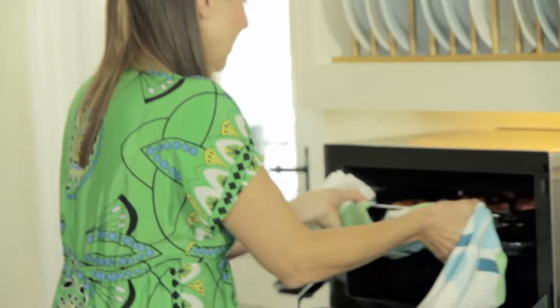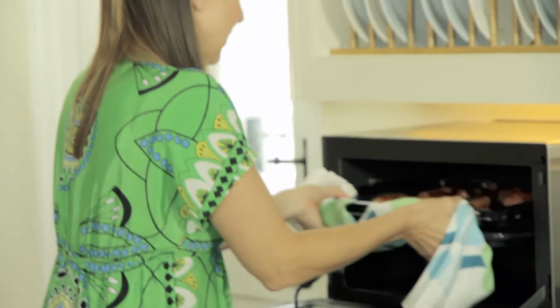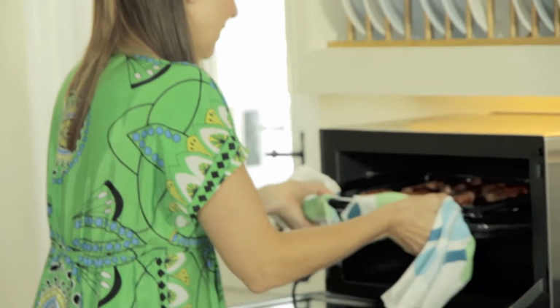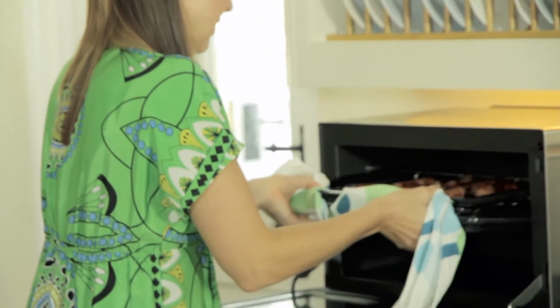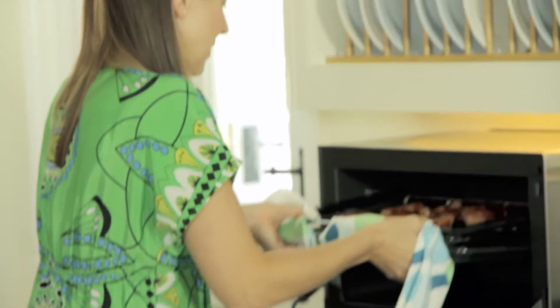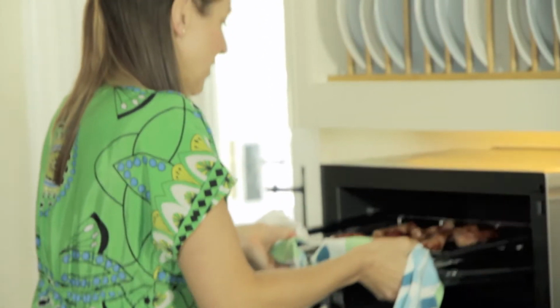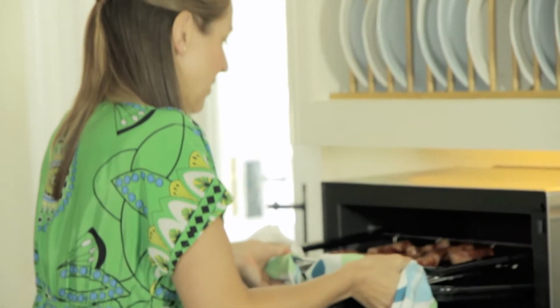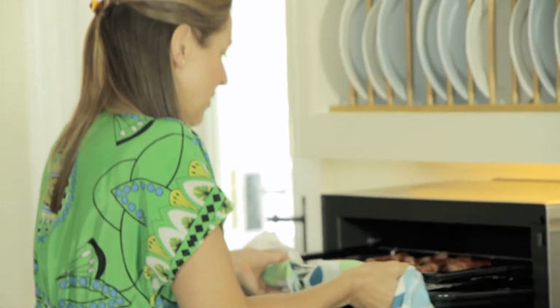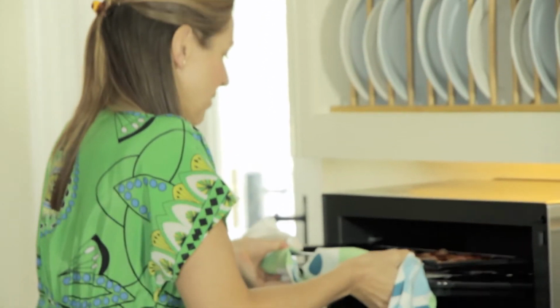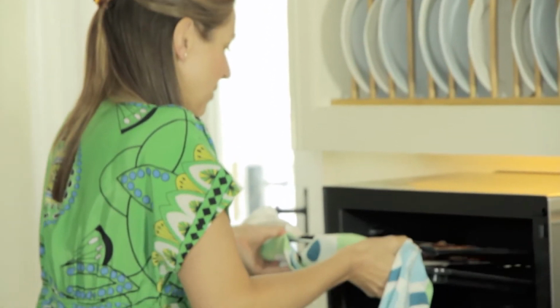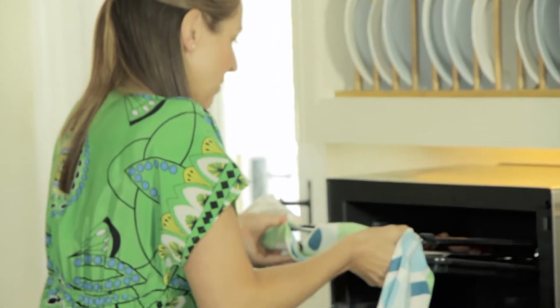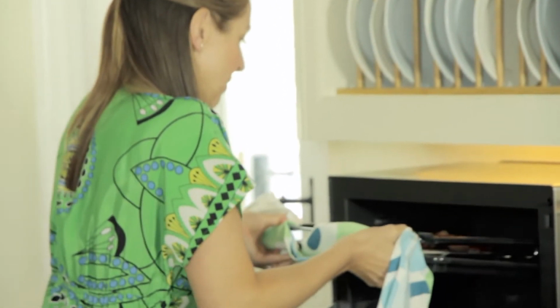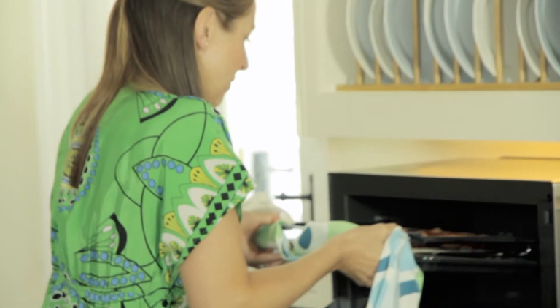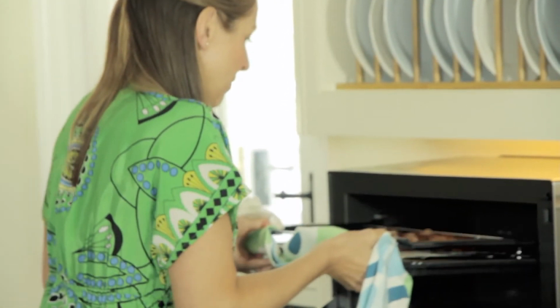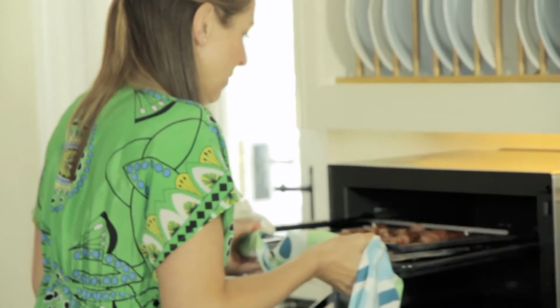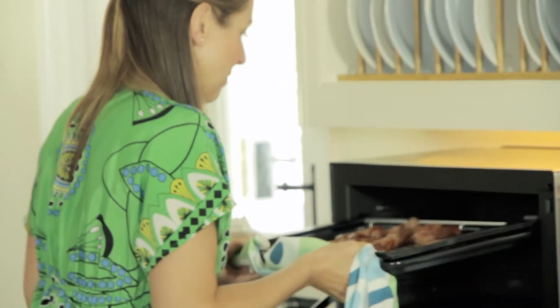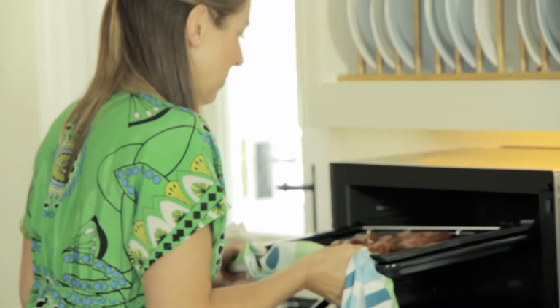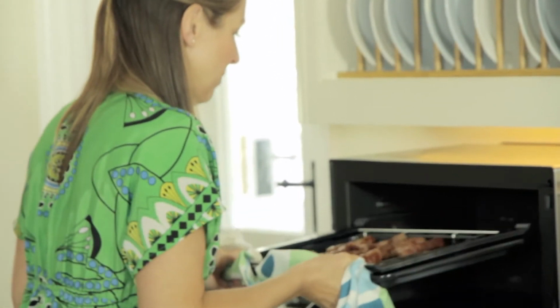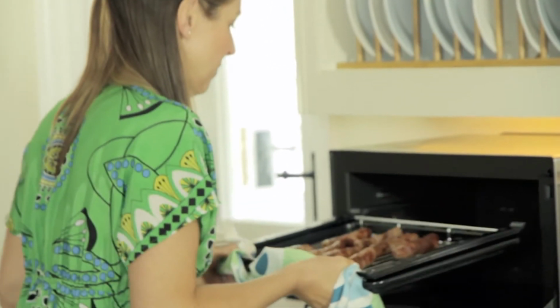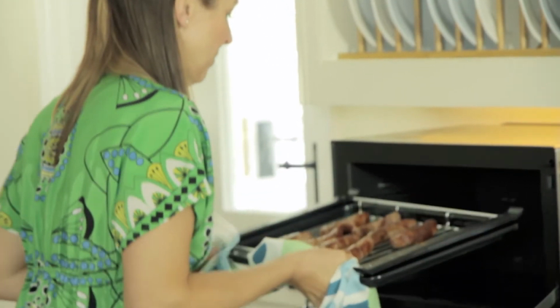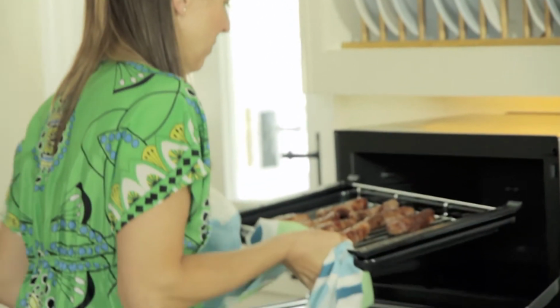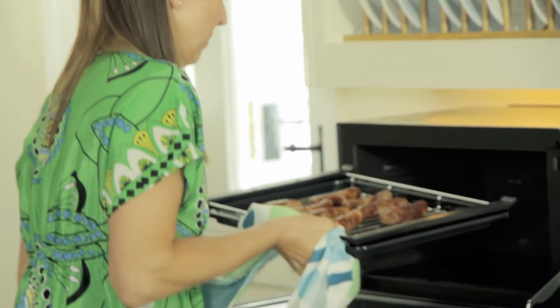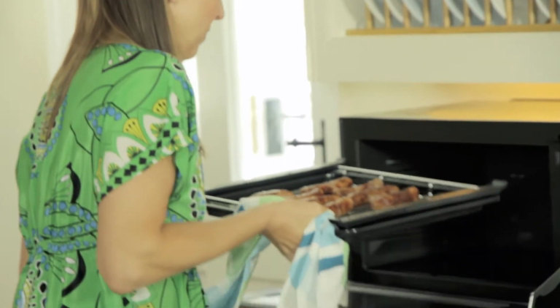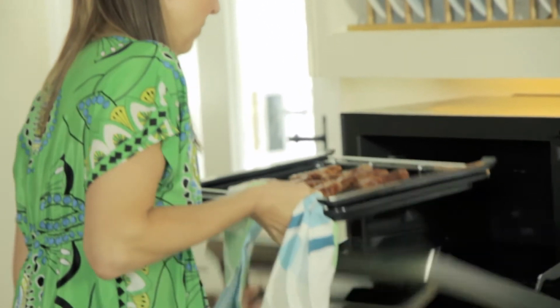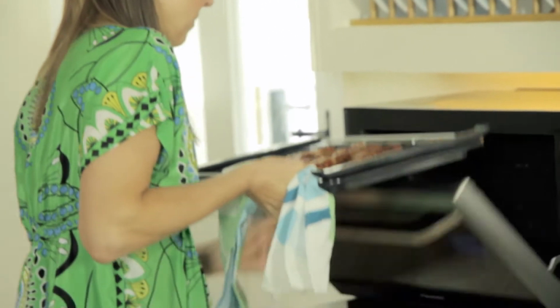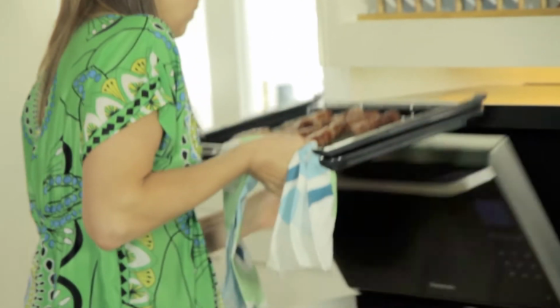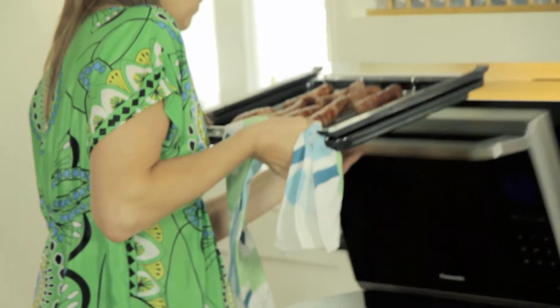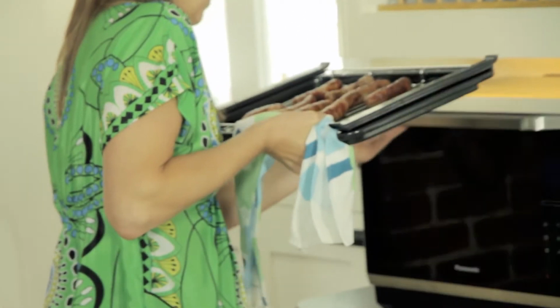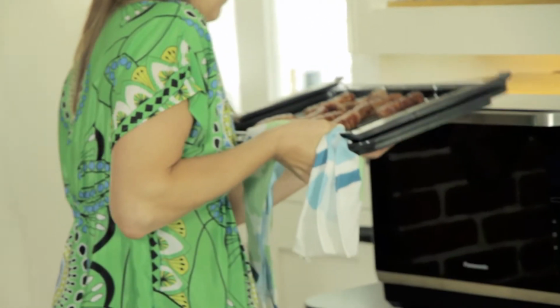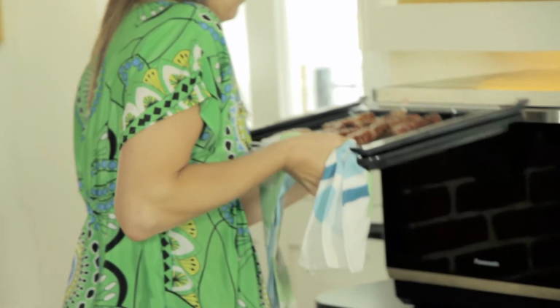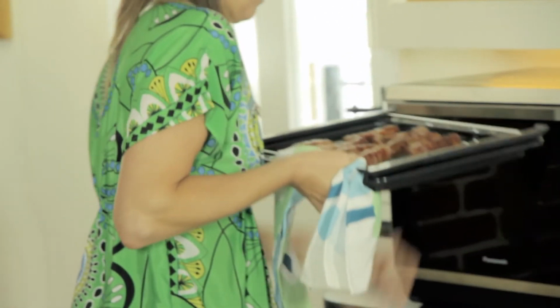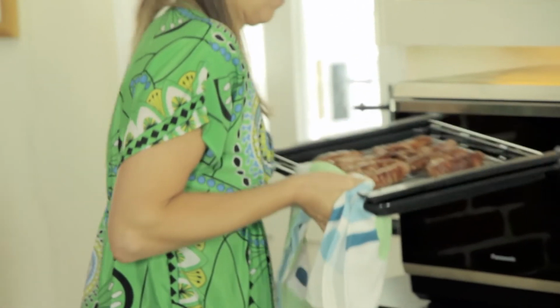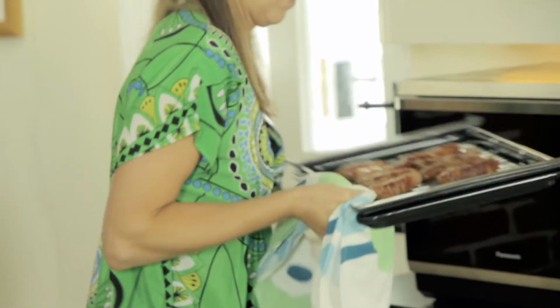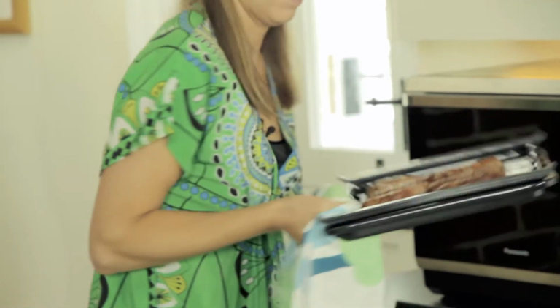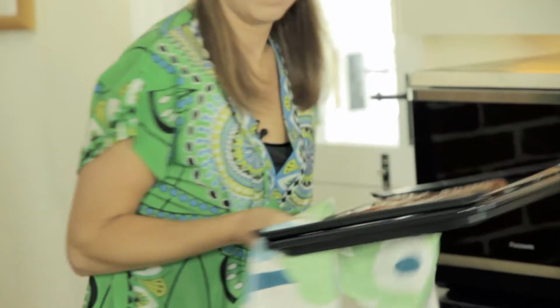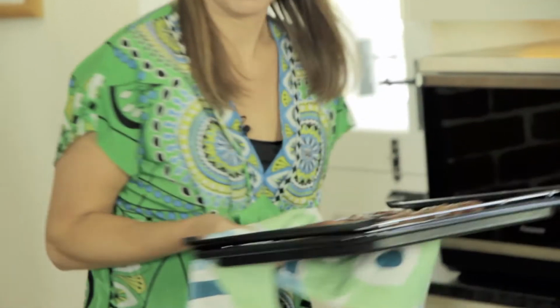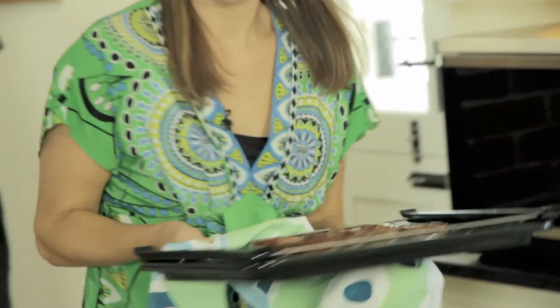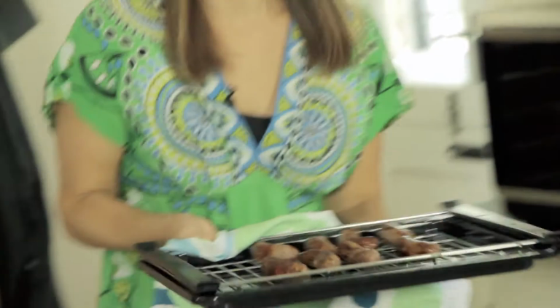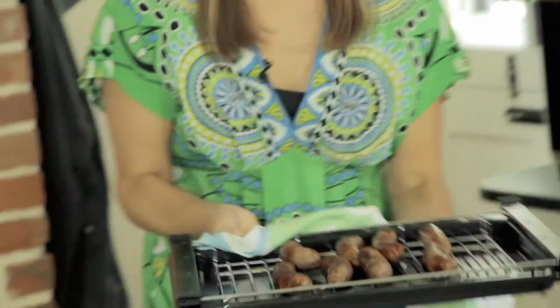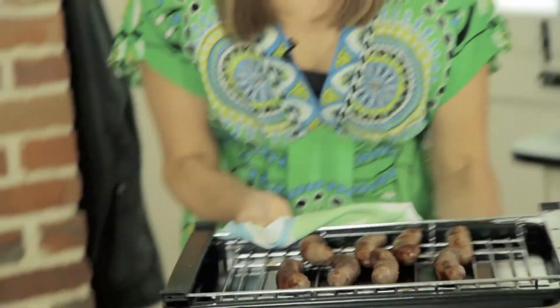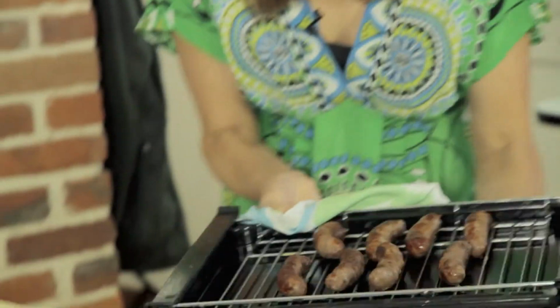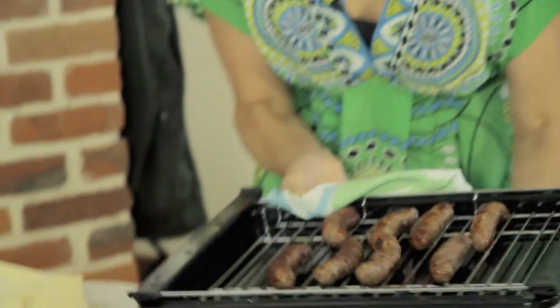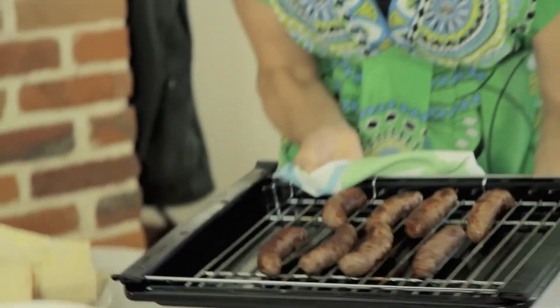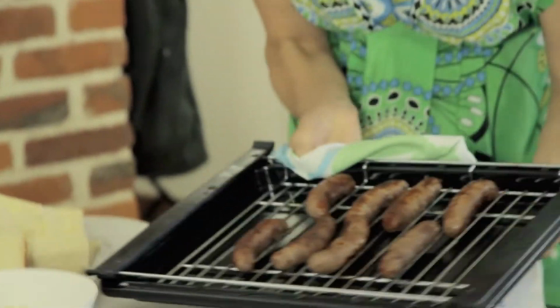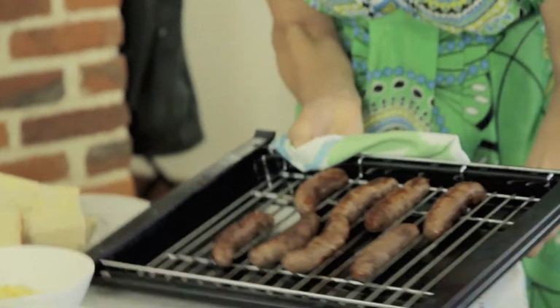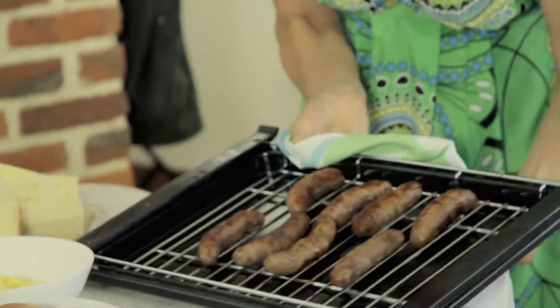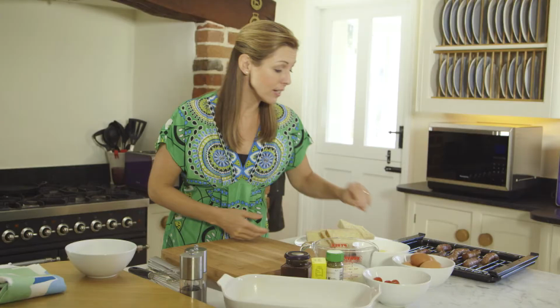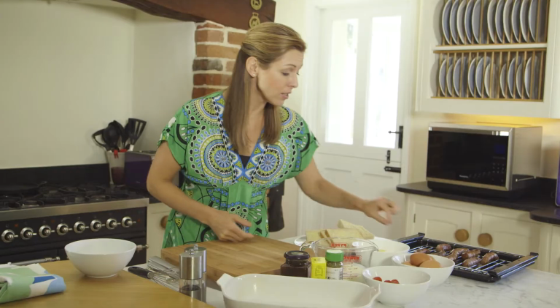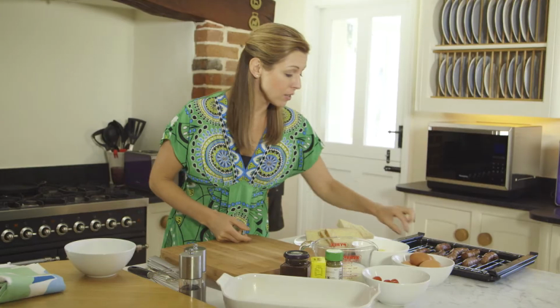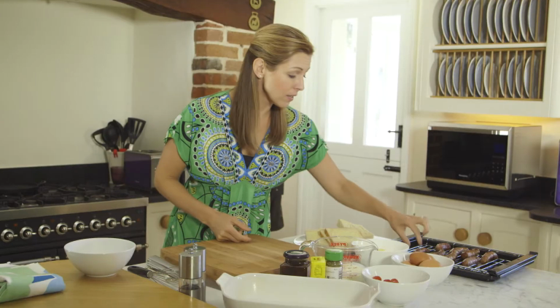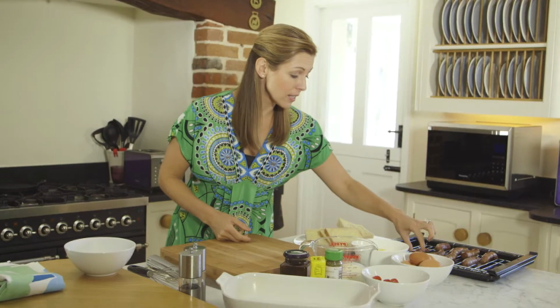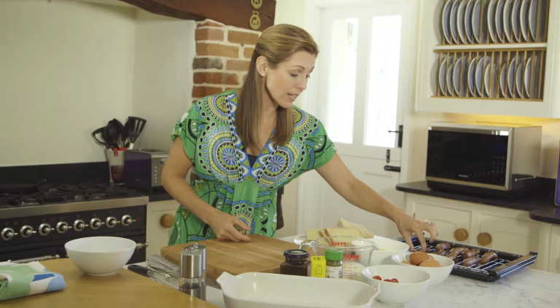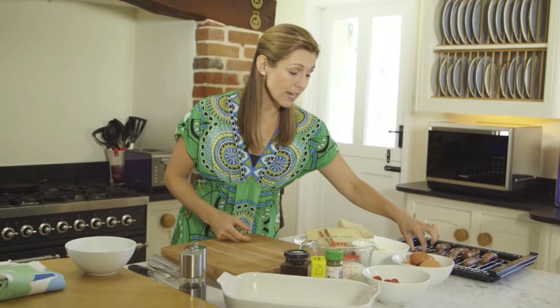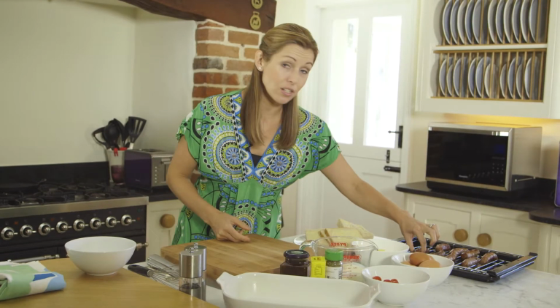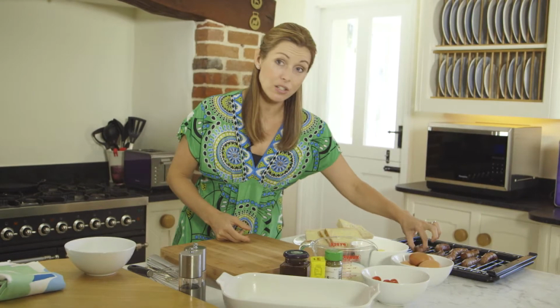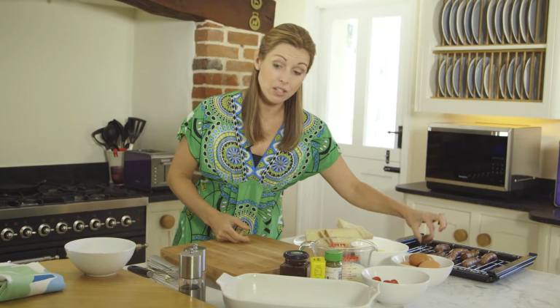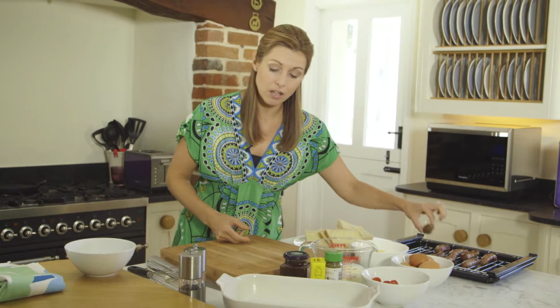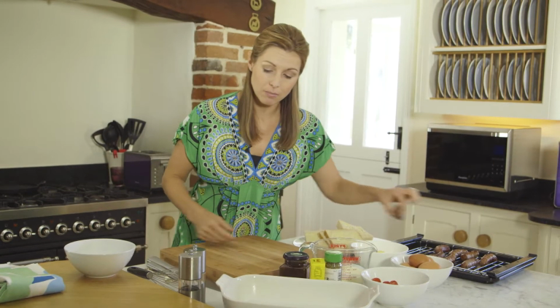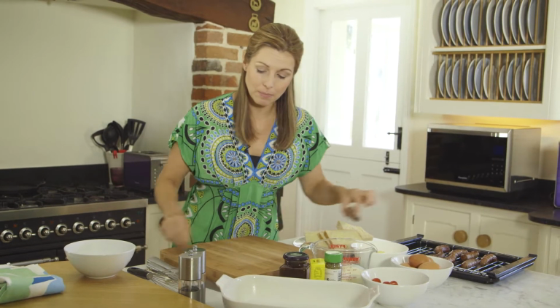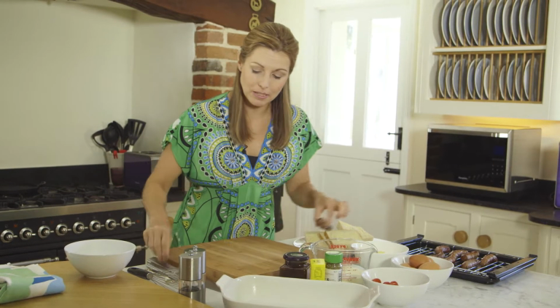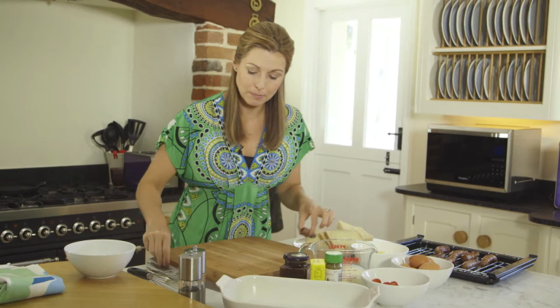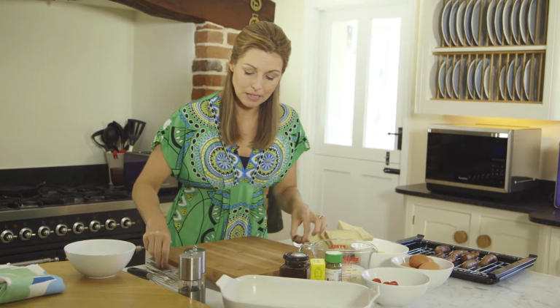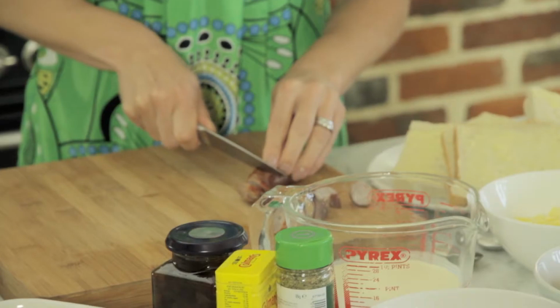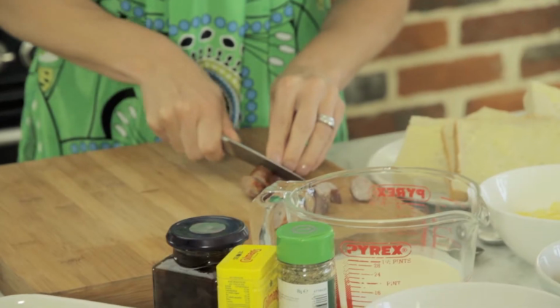First things first, to get this recipe going I've already cooked my sausages and I've done this by using the grill. All you need to do at this stage is just cut them up into pieces.